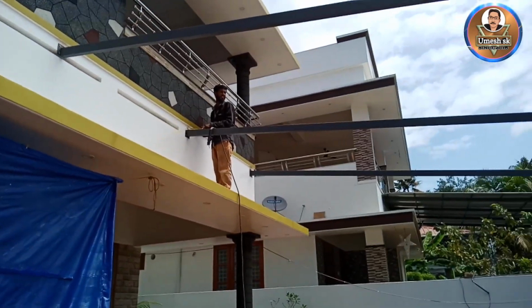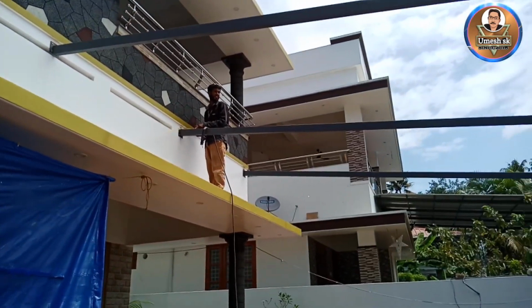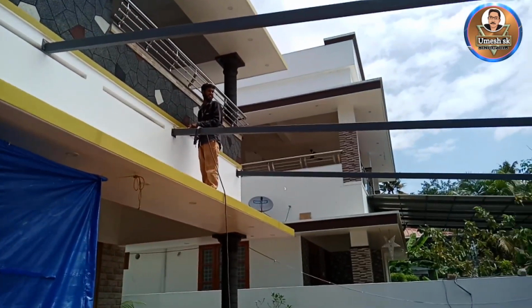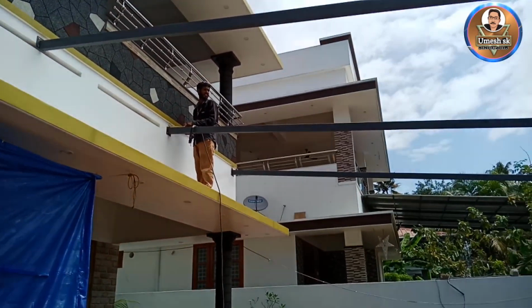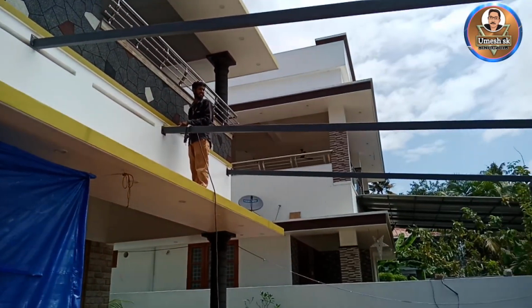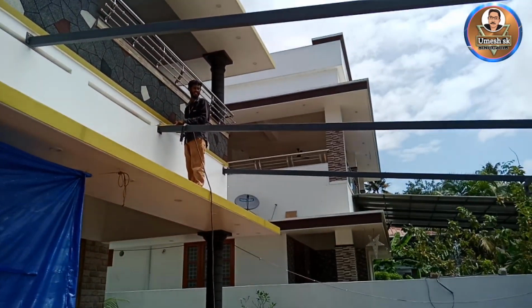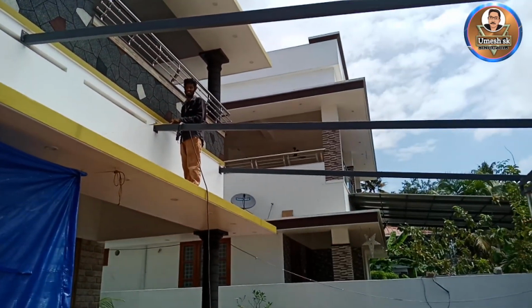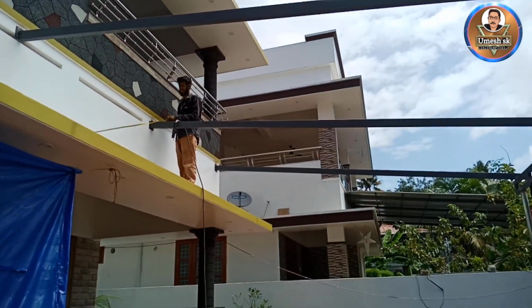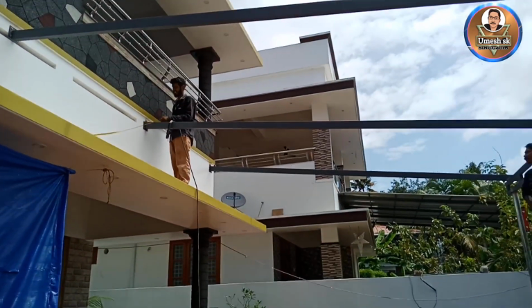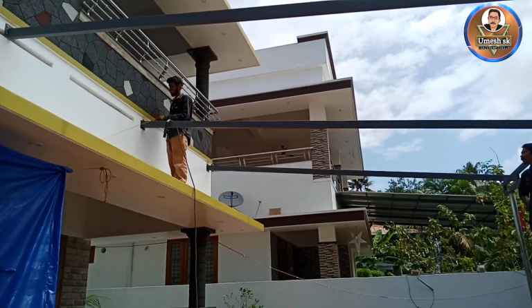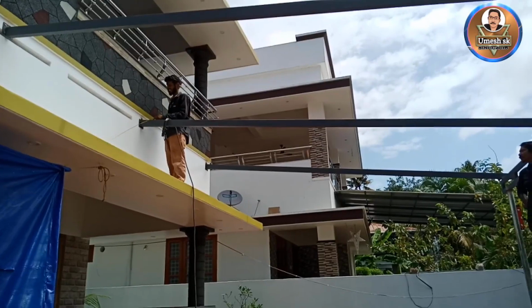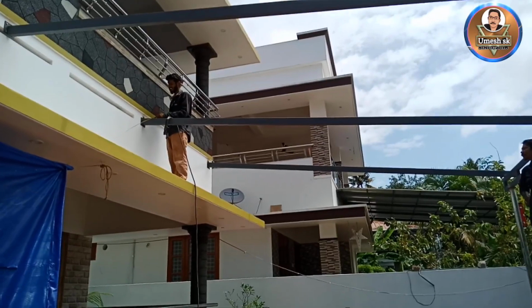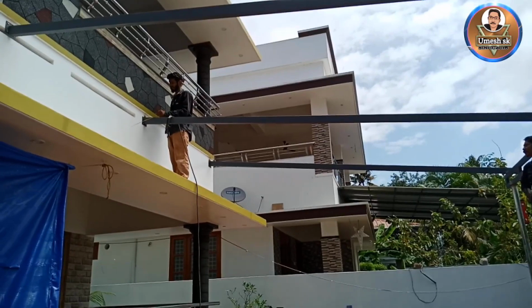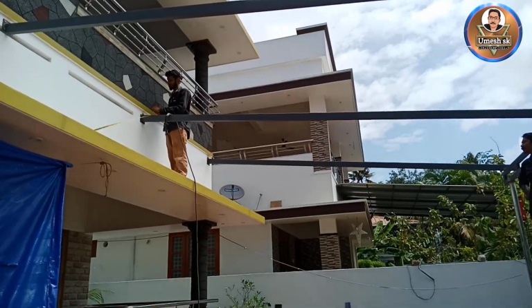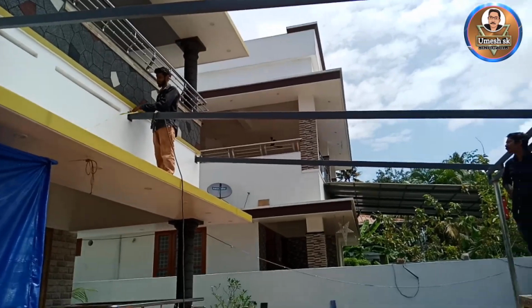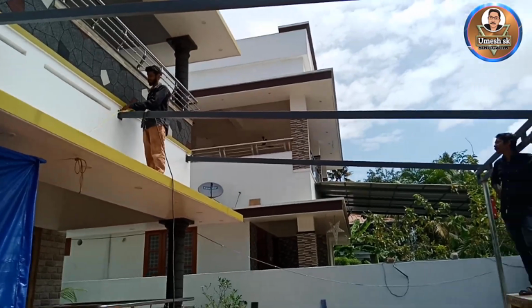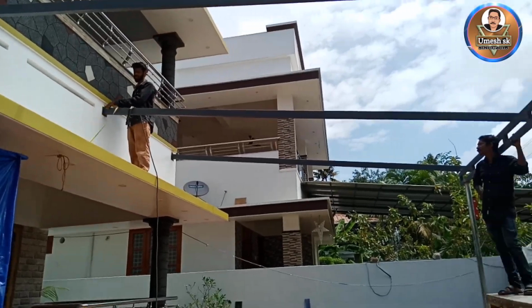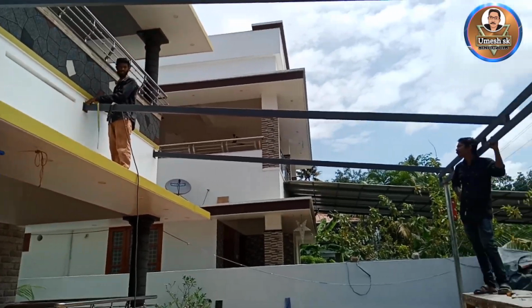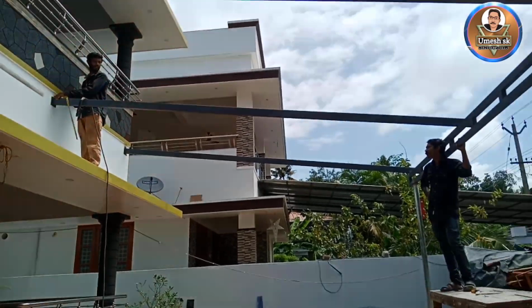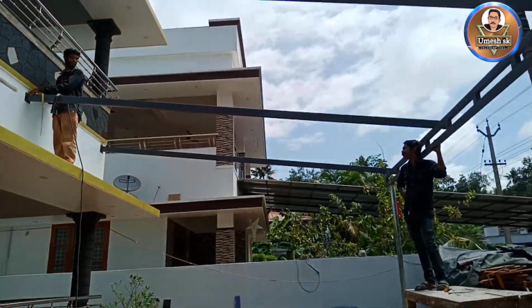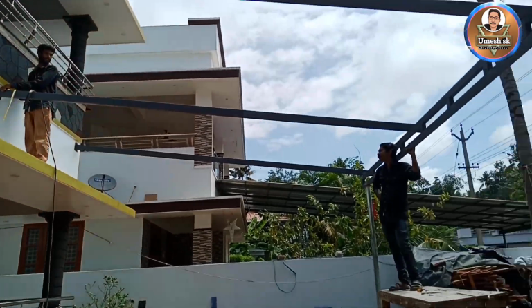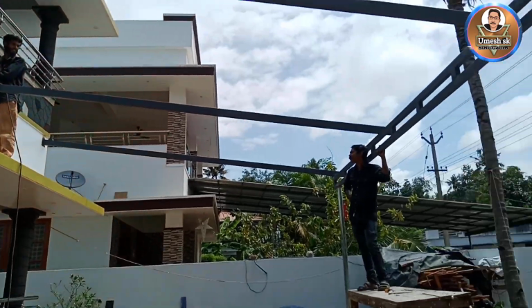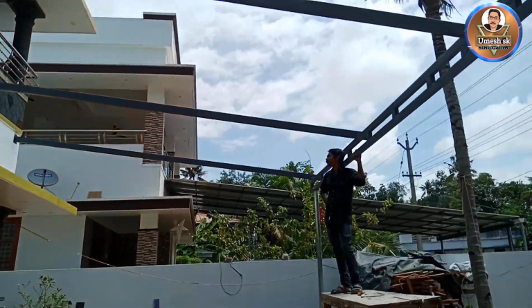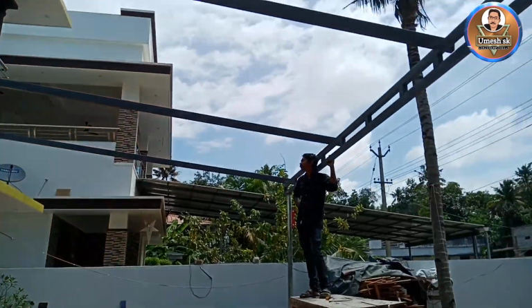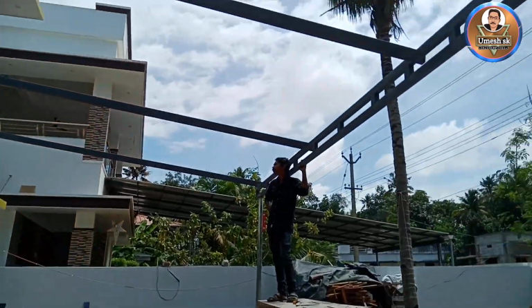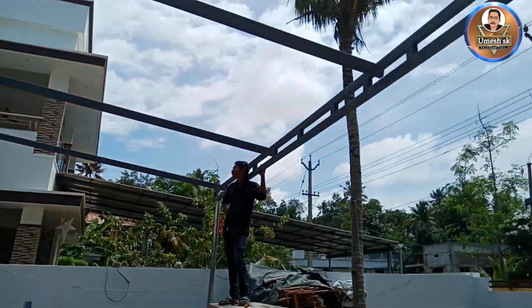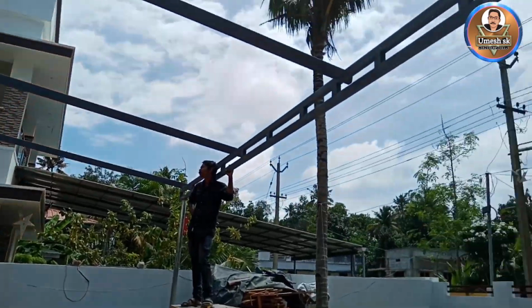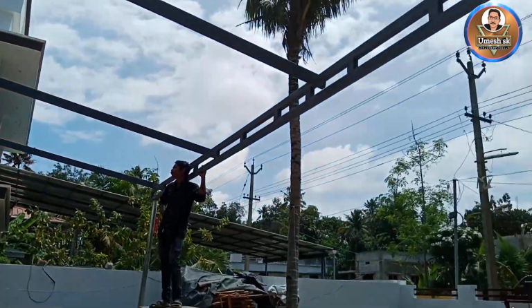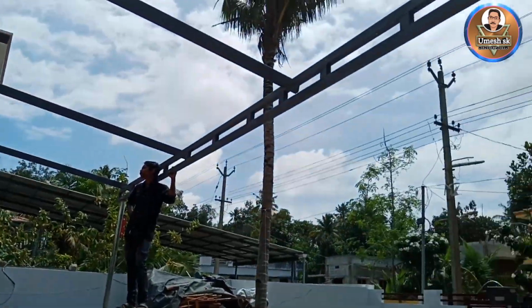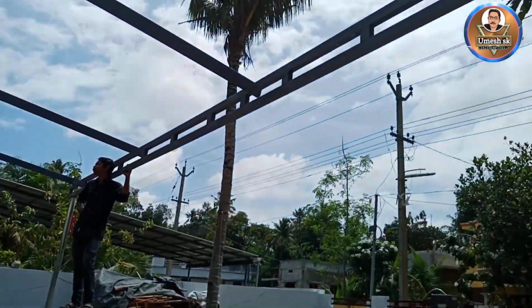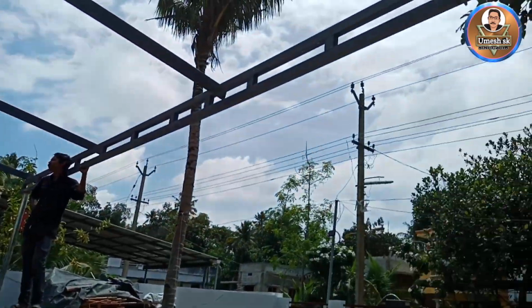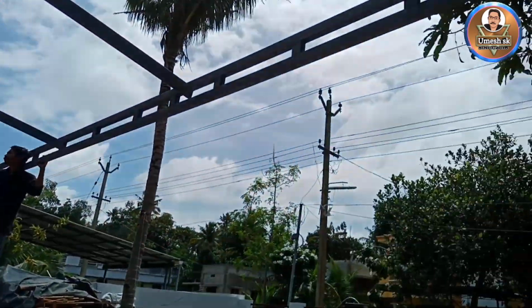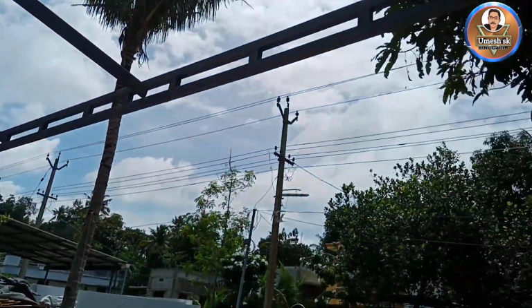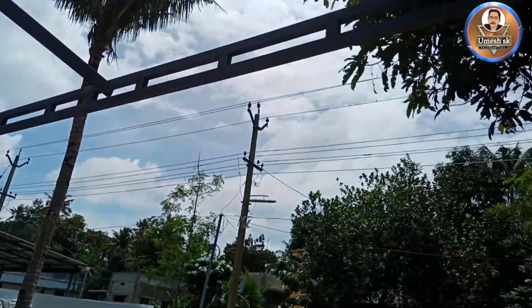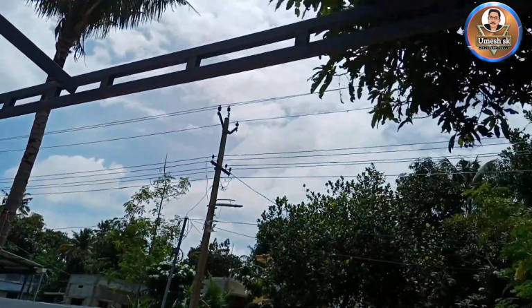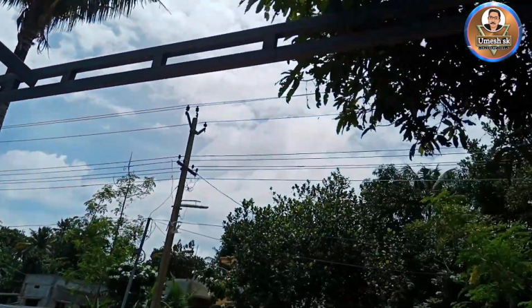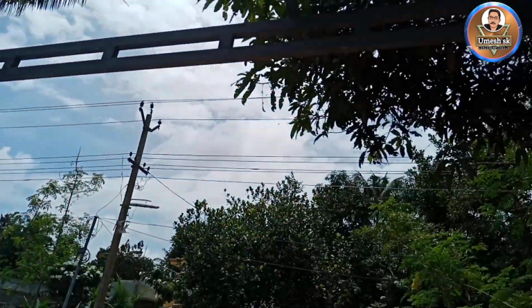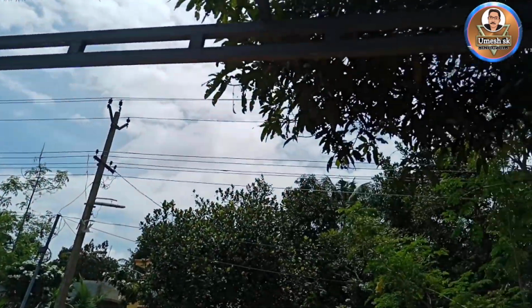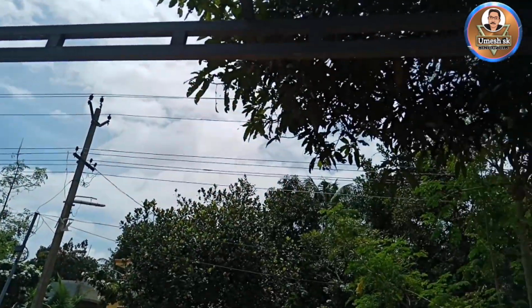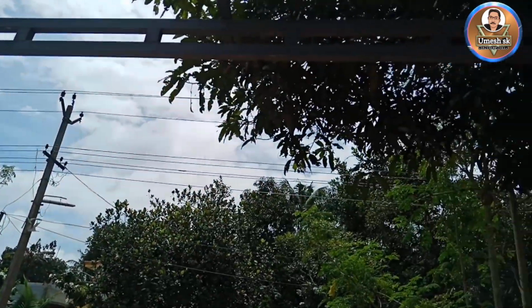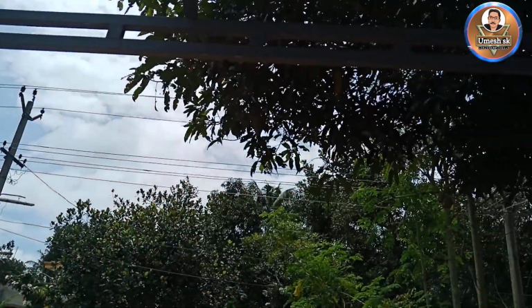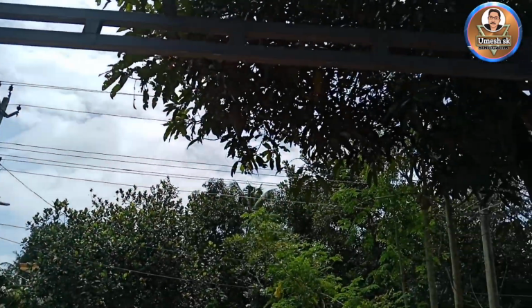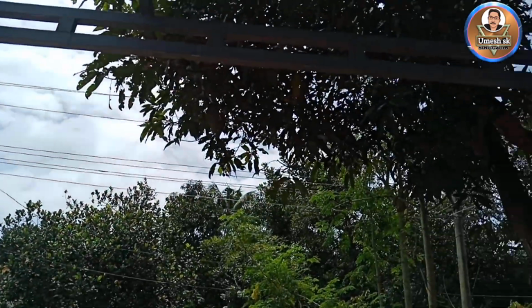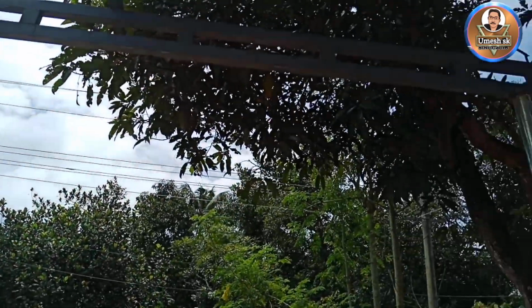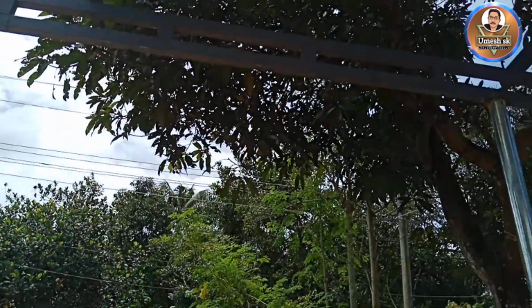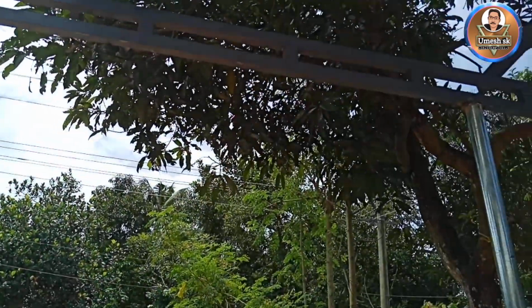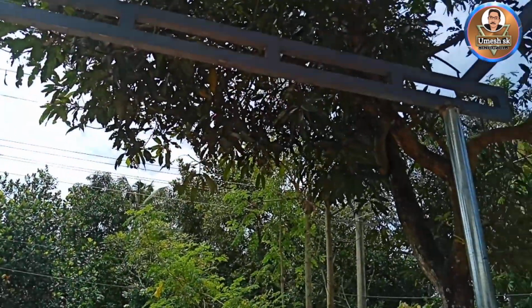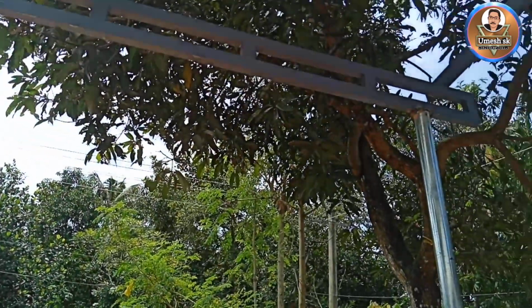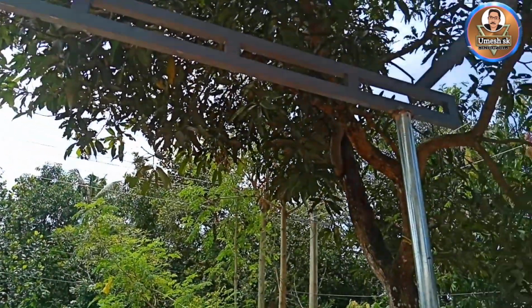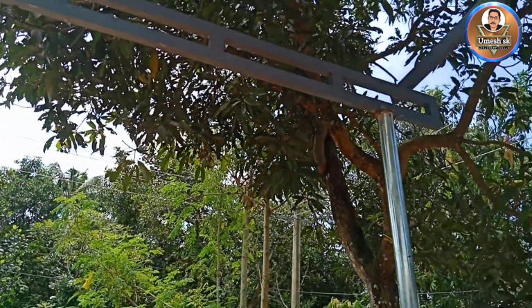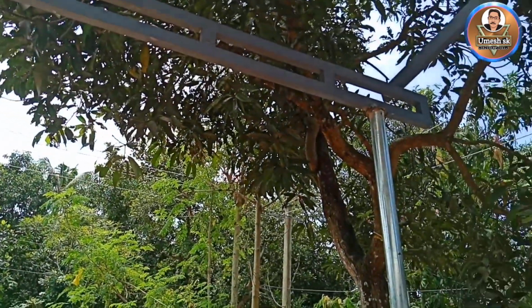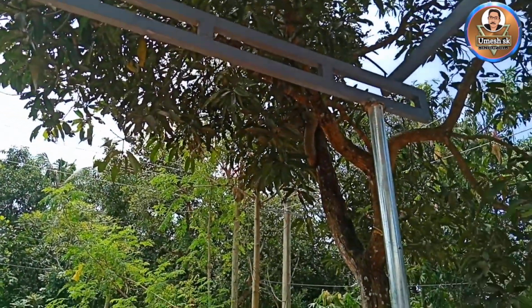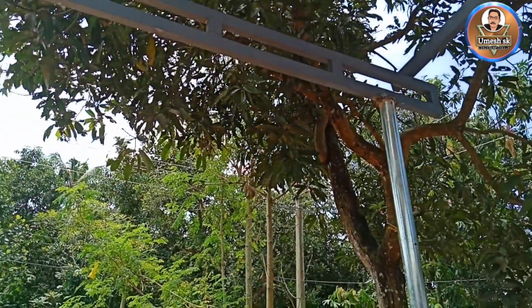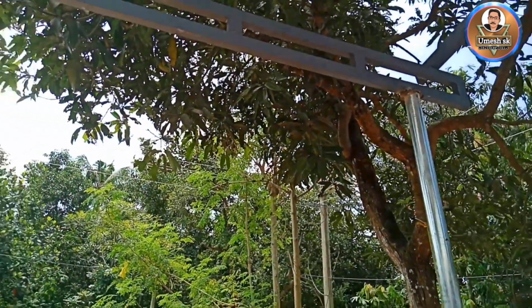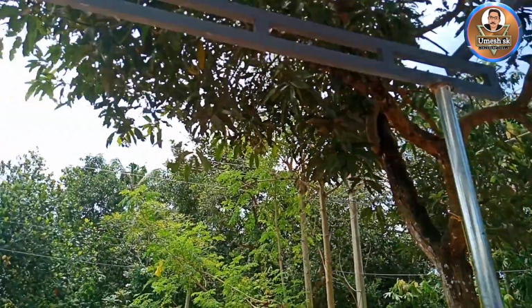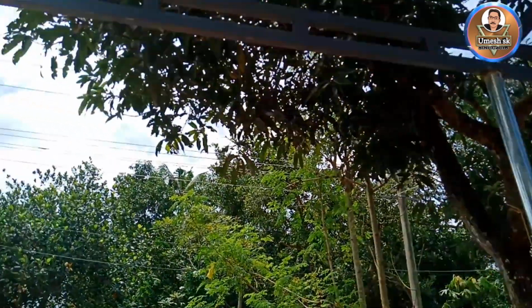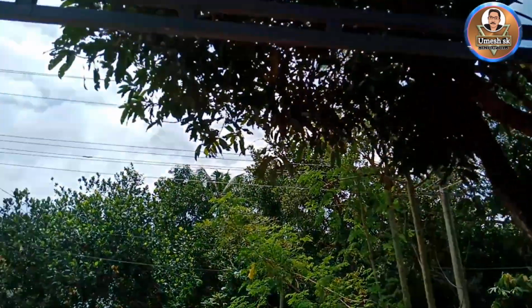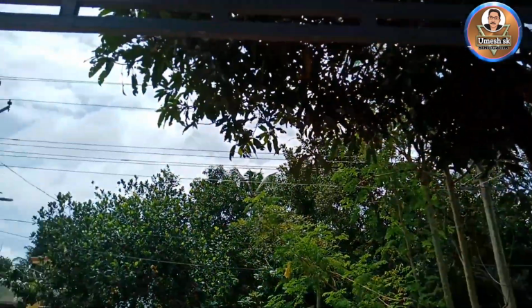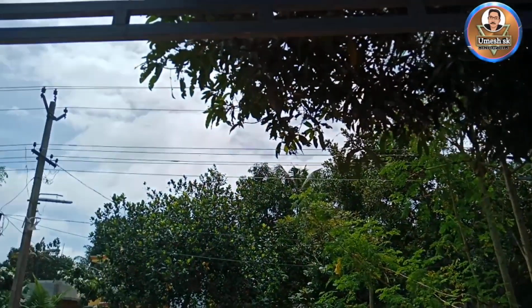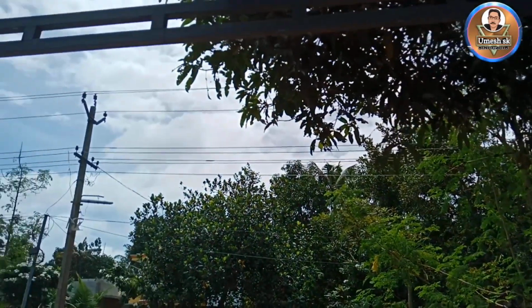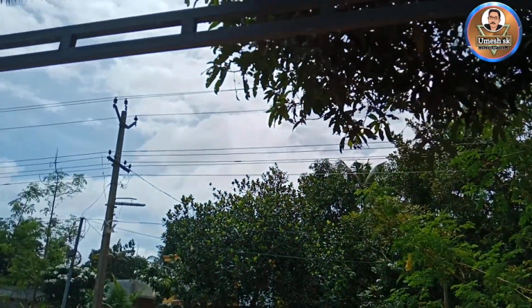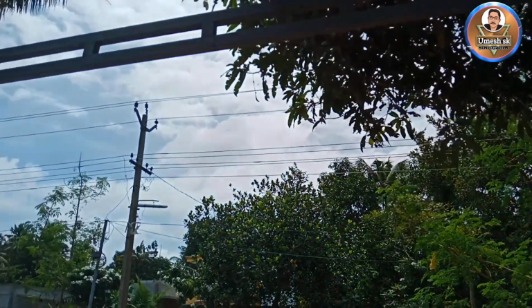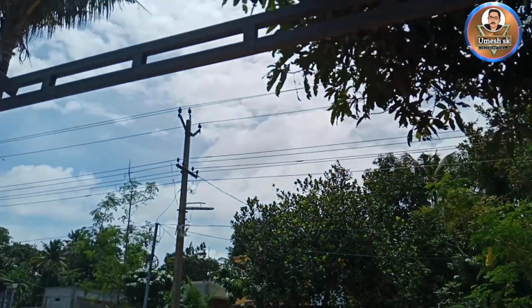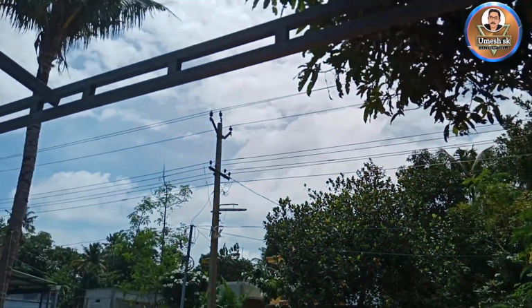This is the patti area. If you join the patti area, you can use the patti area.